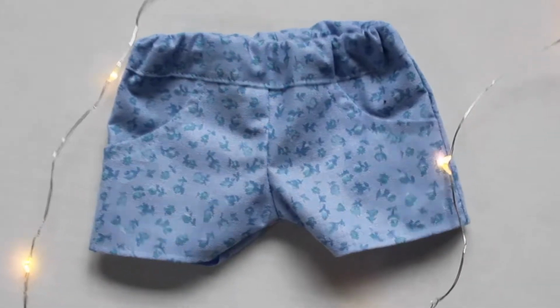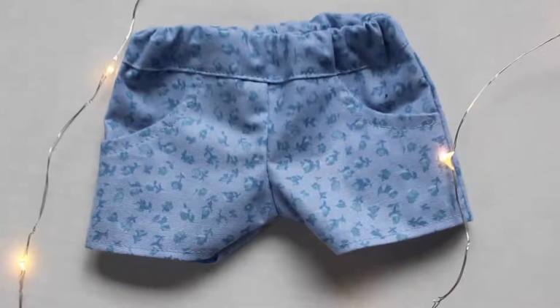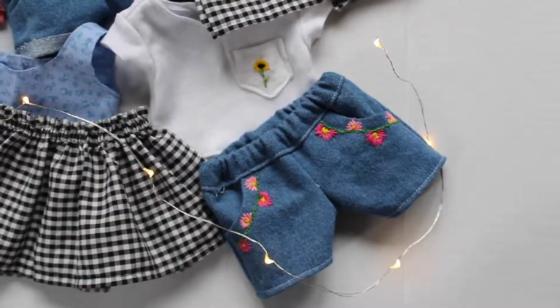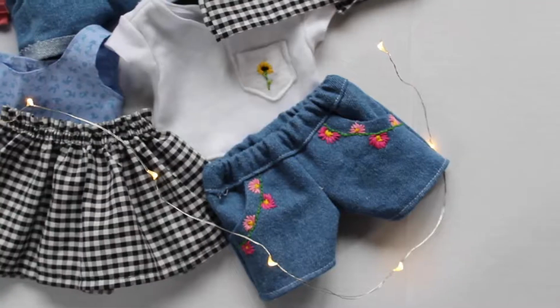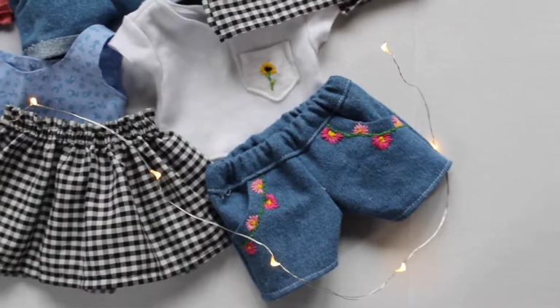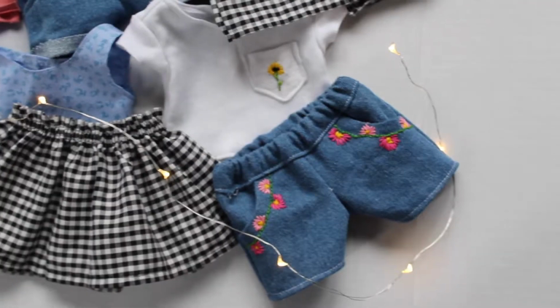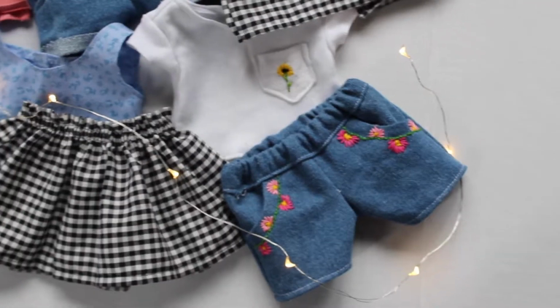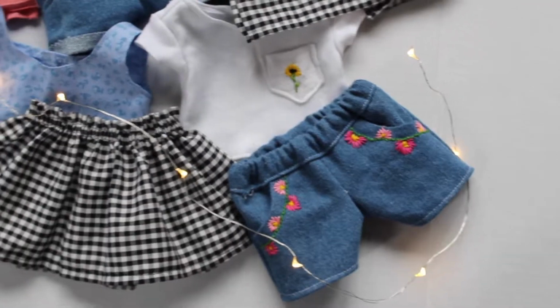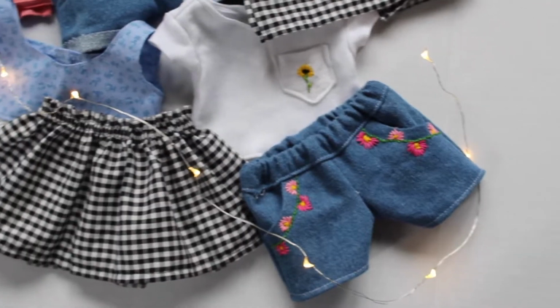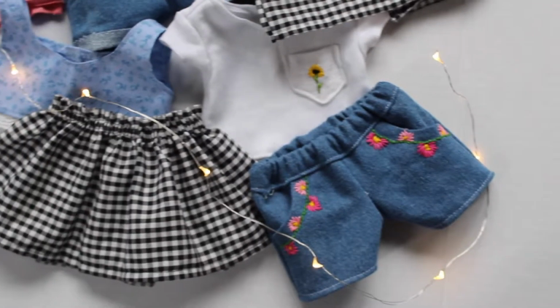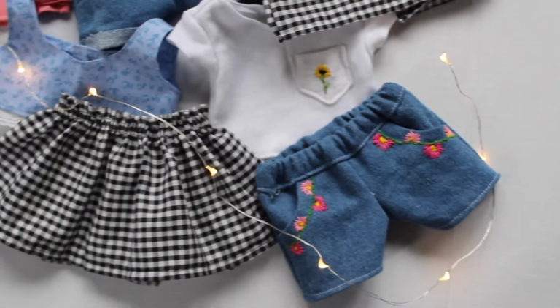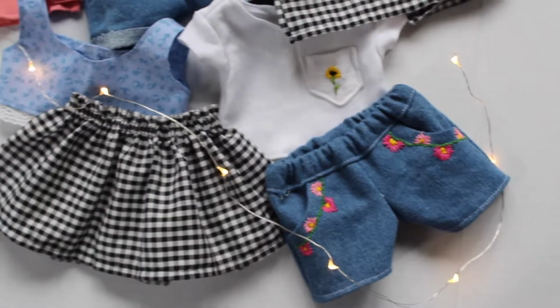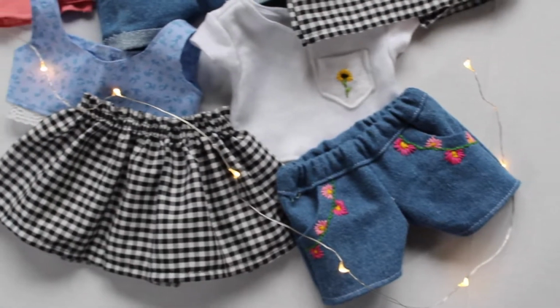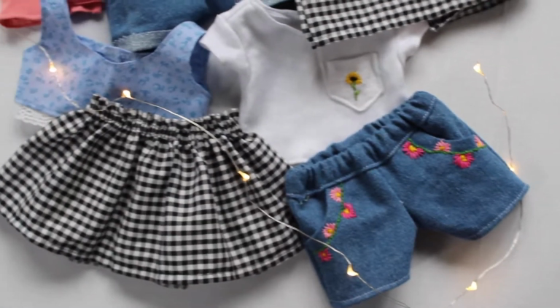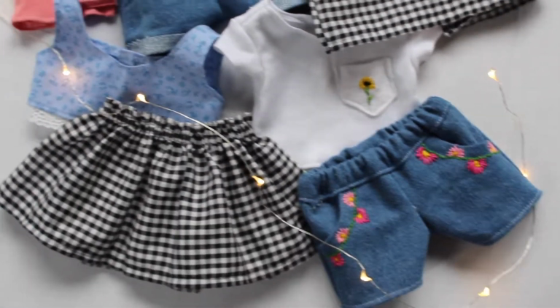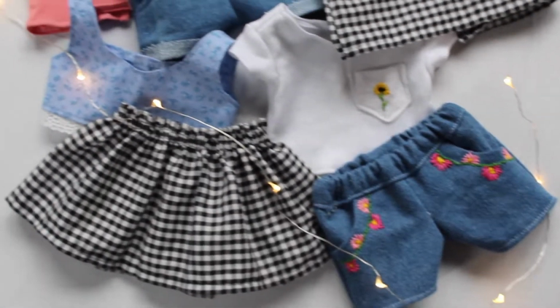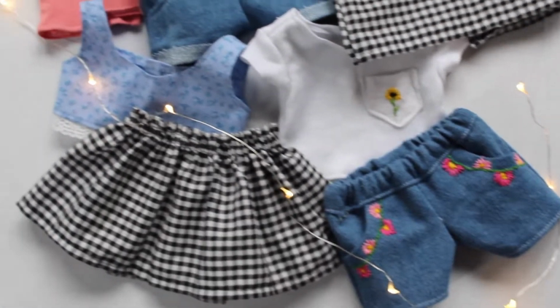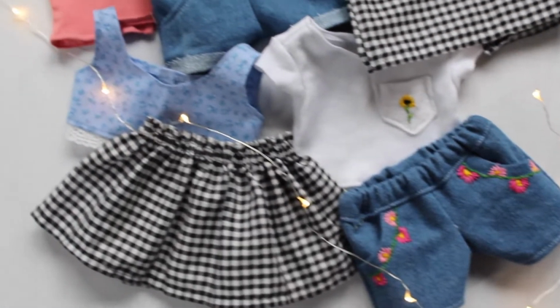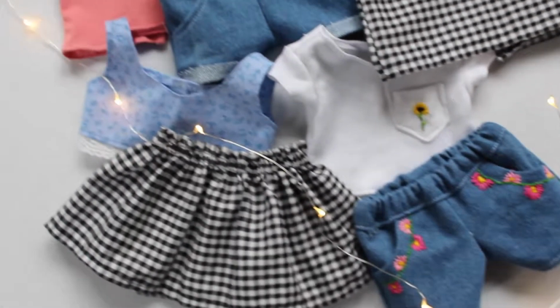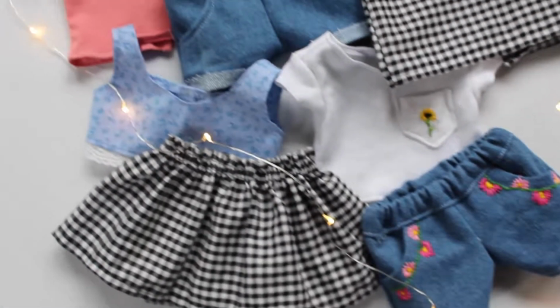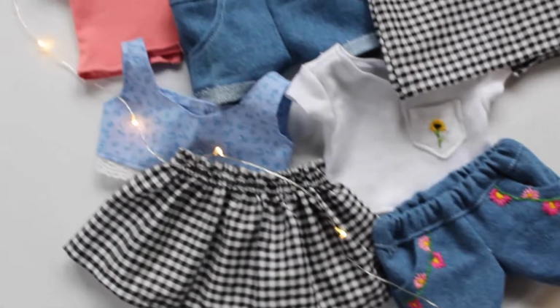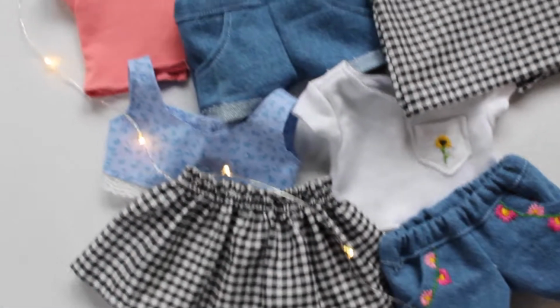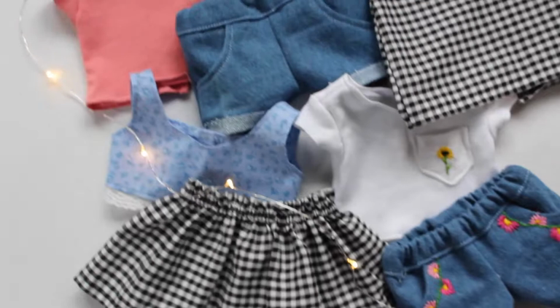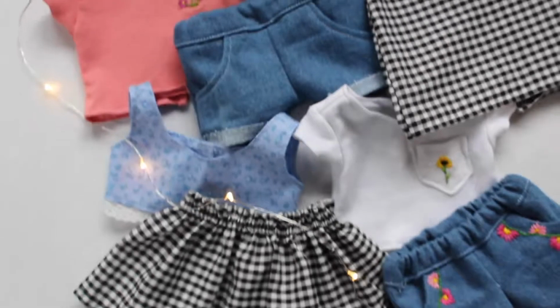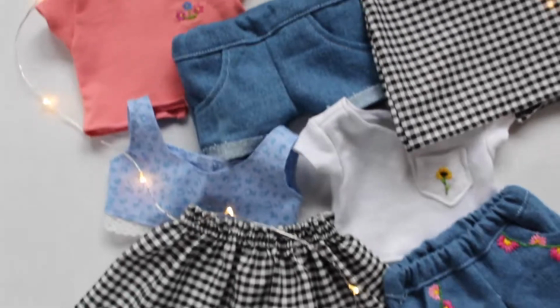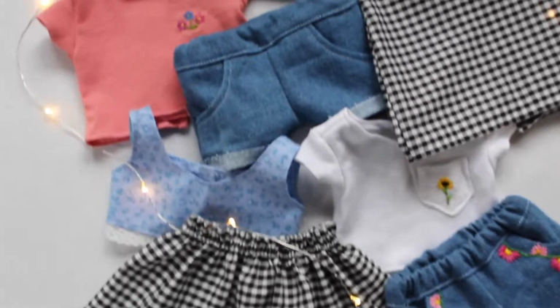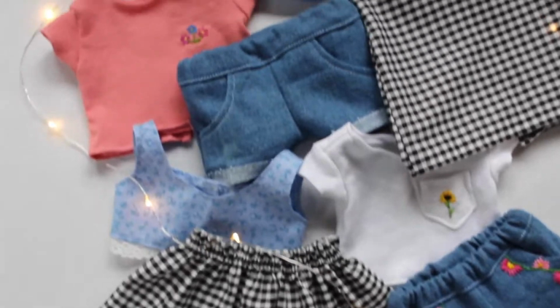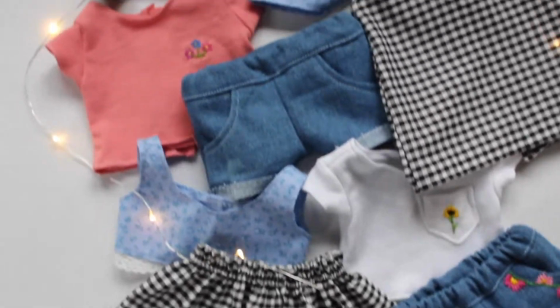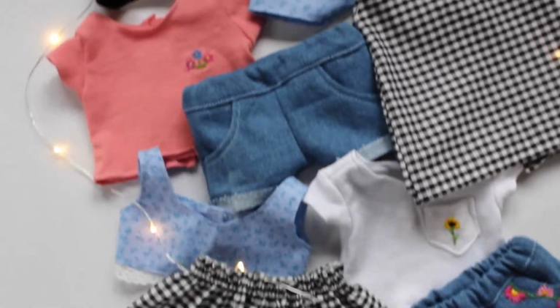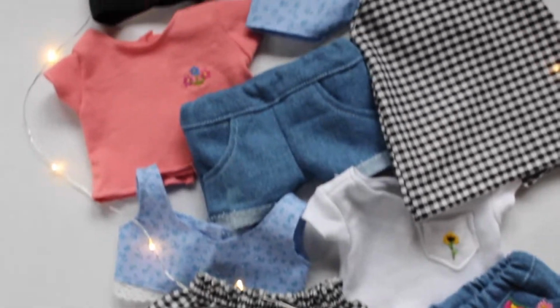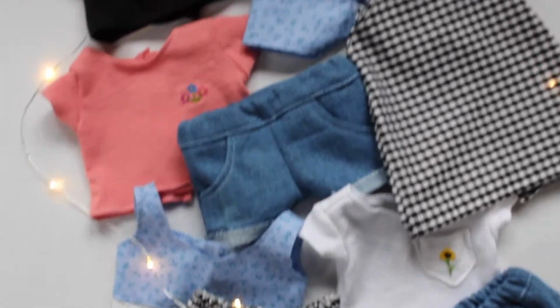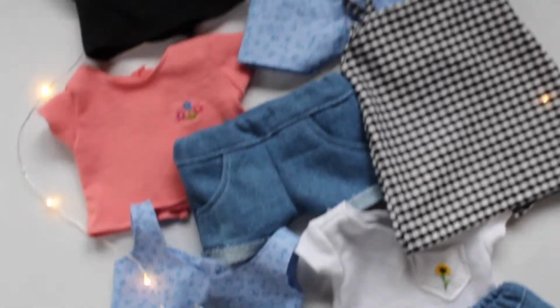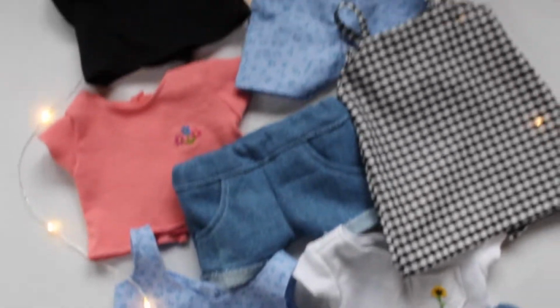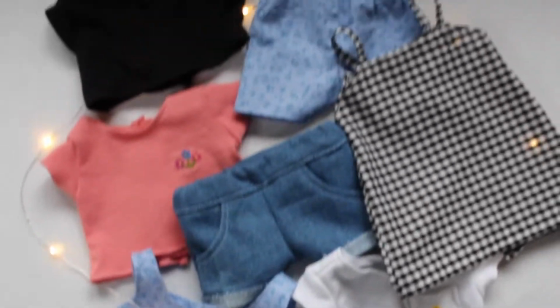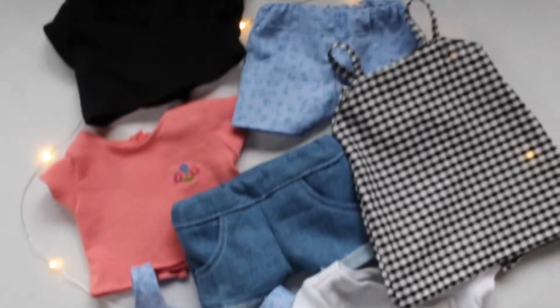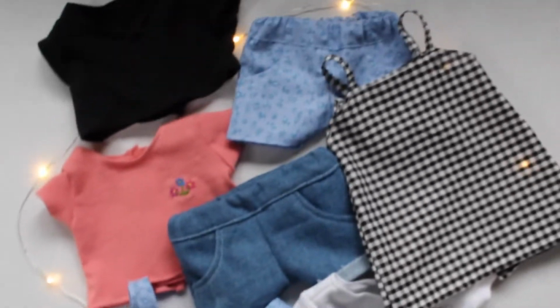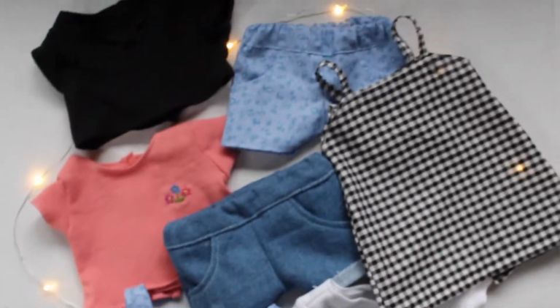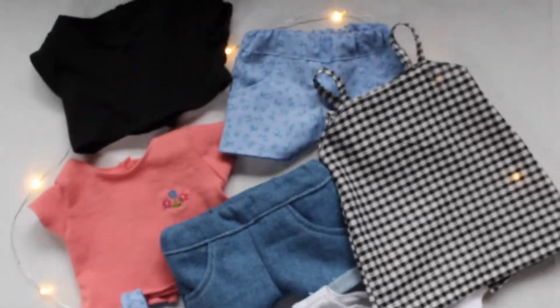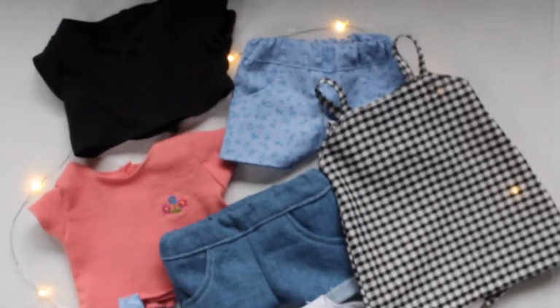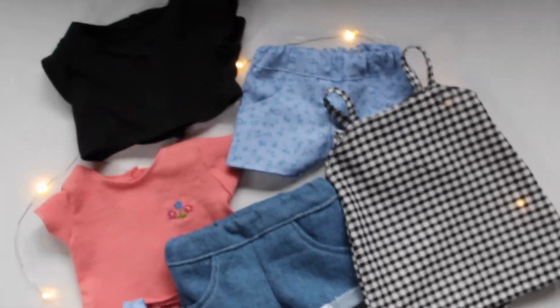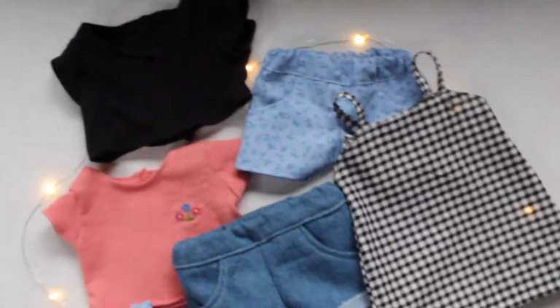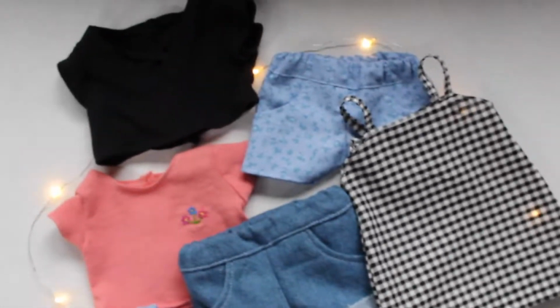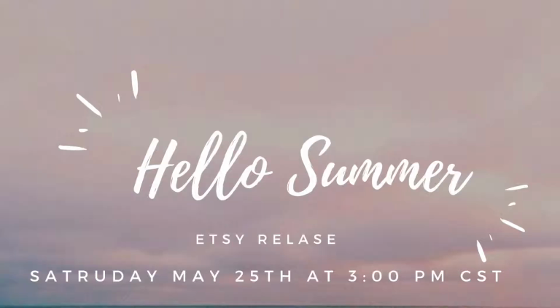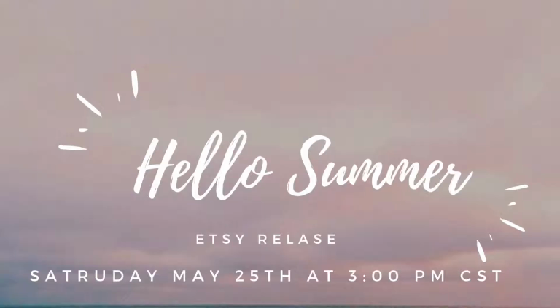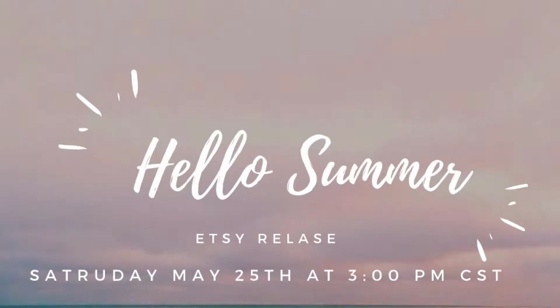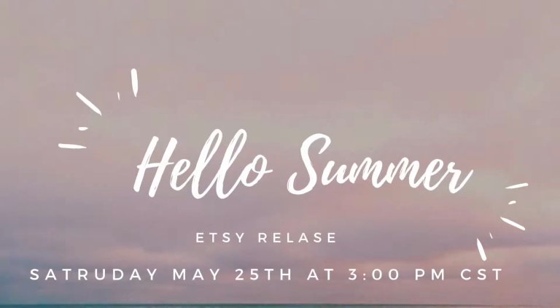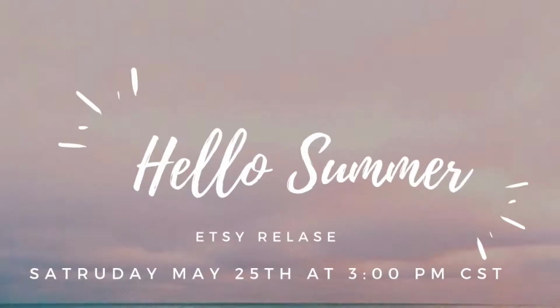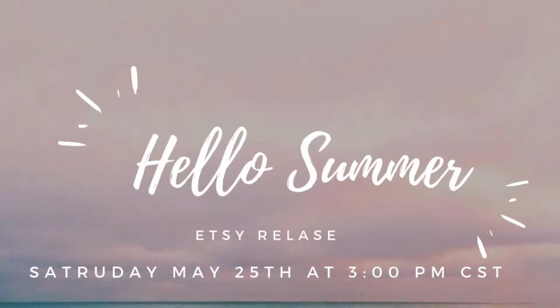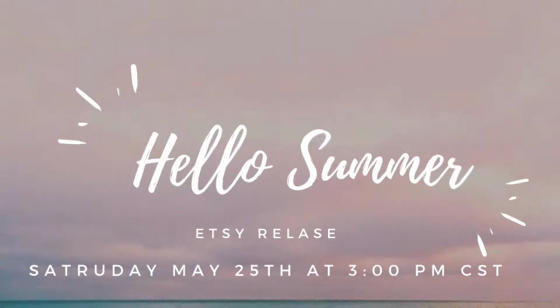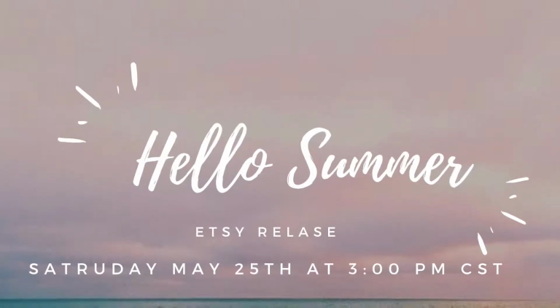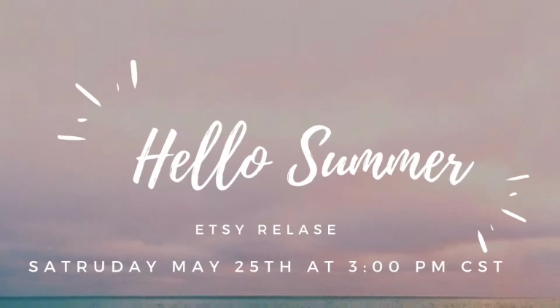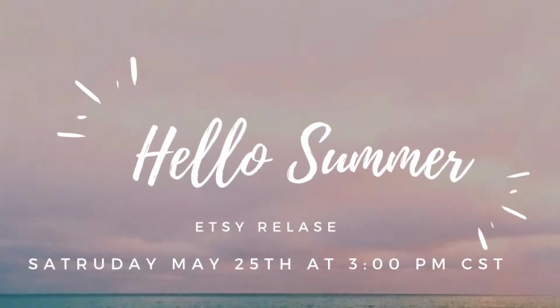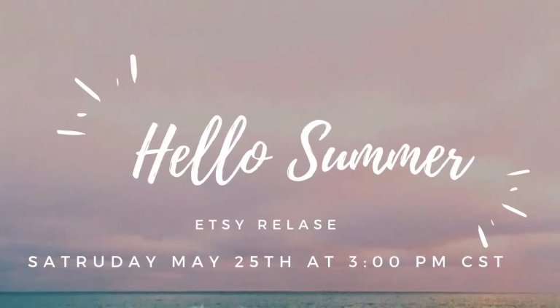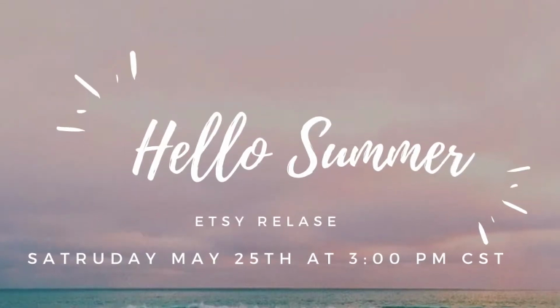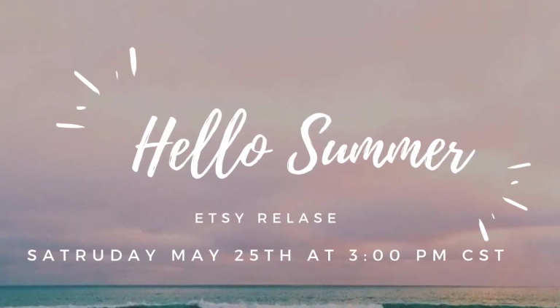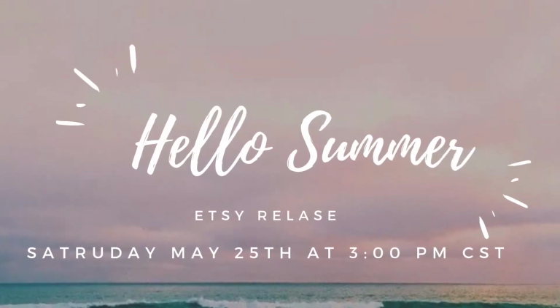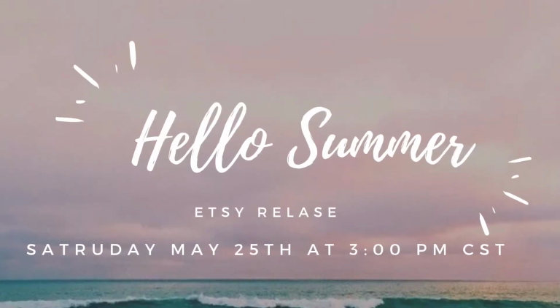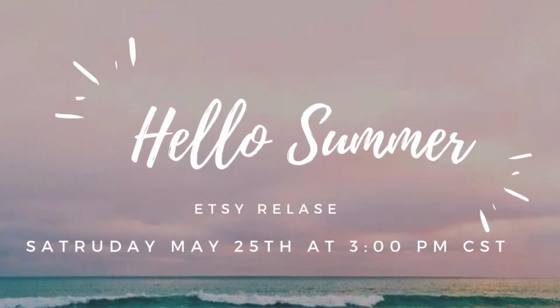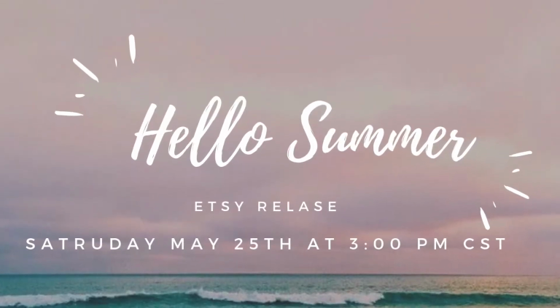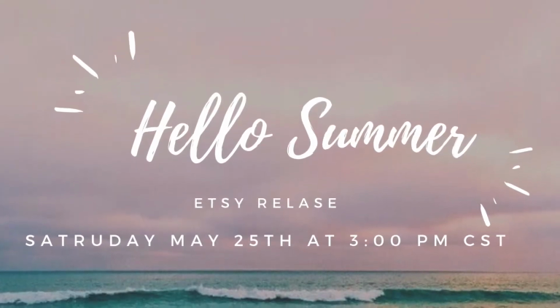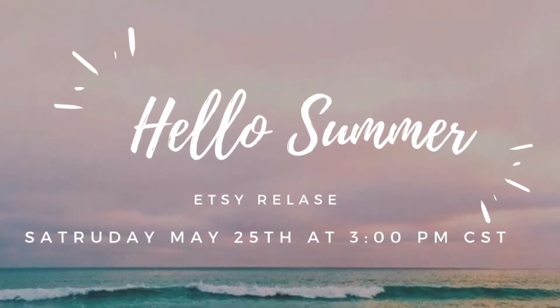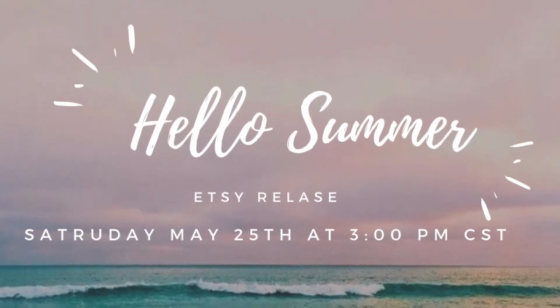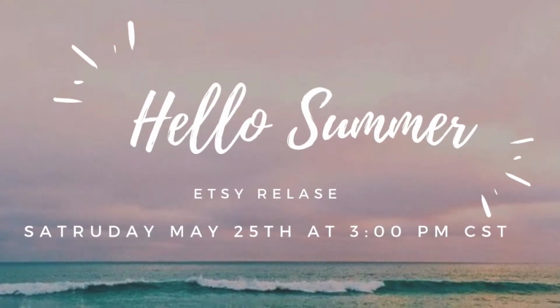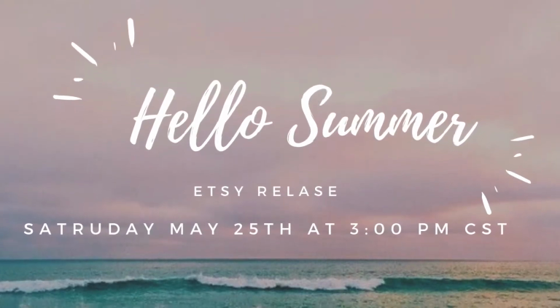Hello everyone! Today I'll be showing you what will be available in my Etsy shop on Saturday, May 25th at 3 p.m. Central Standard Time. So let's get started.